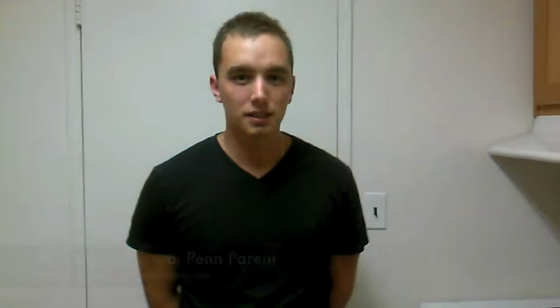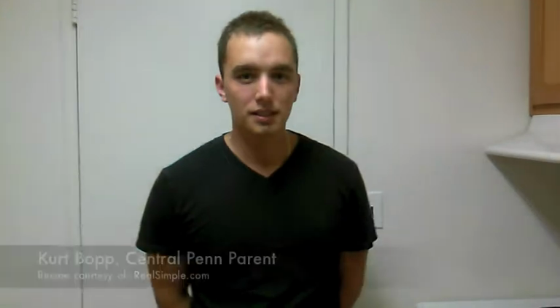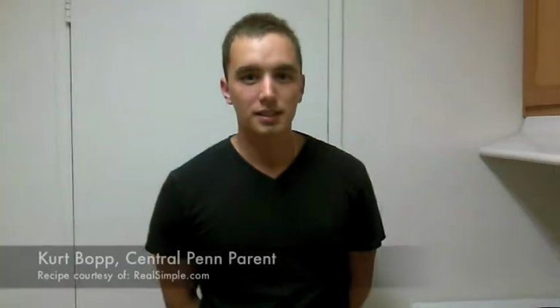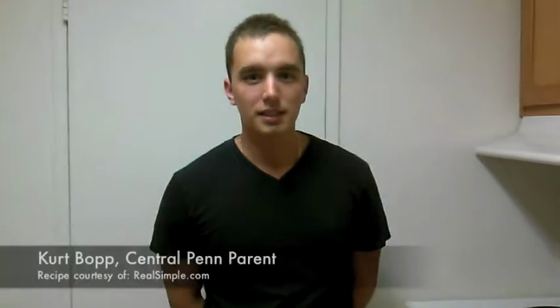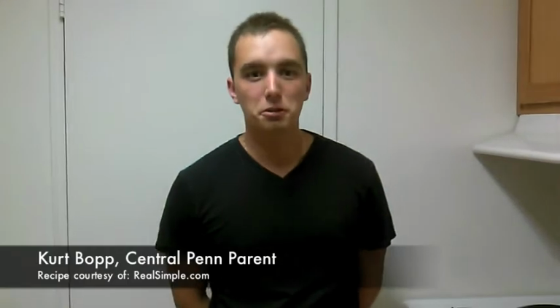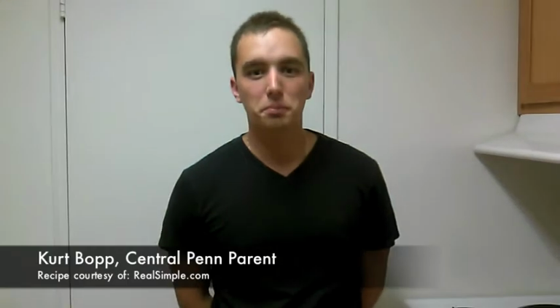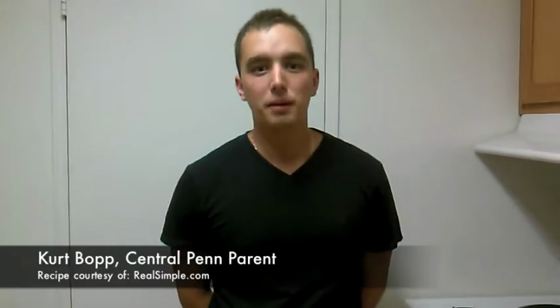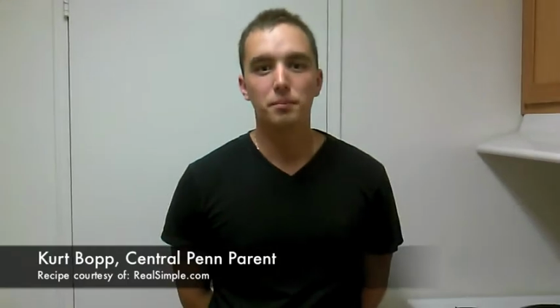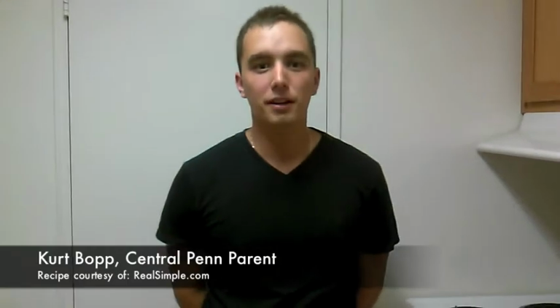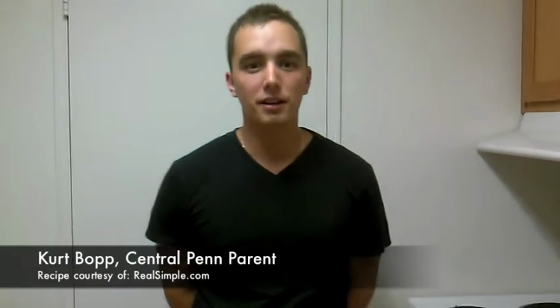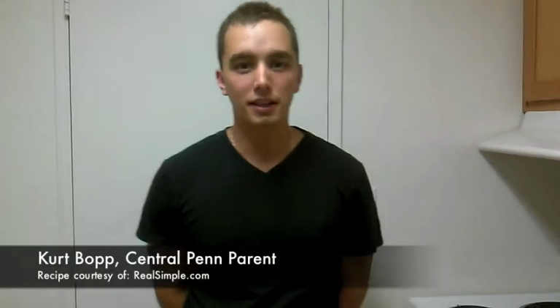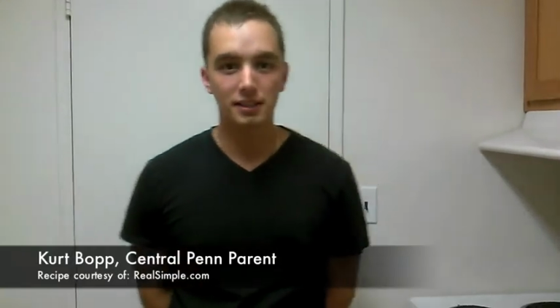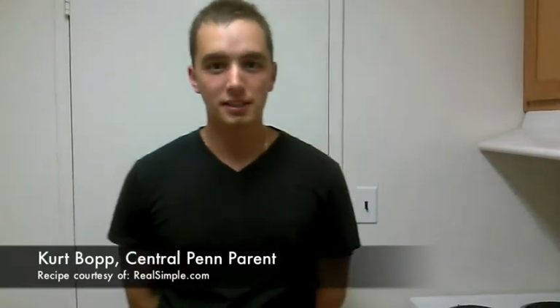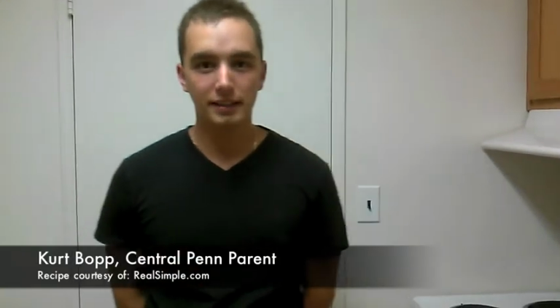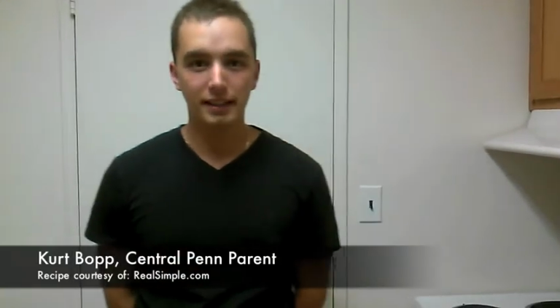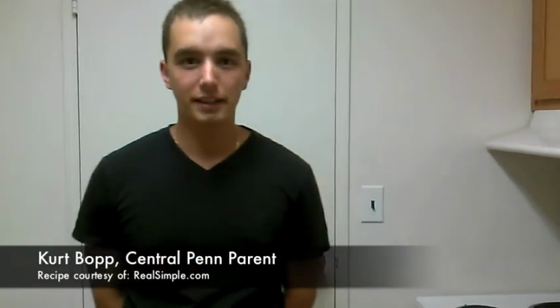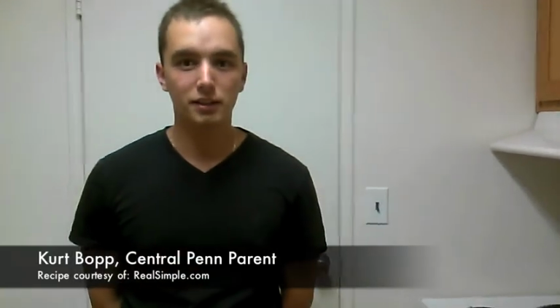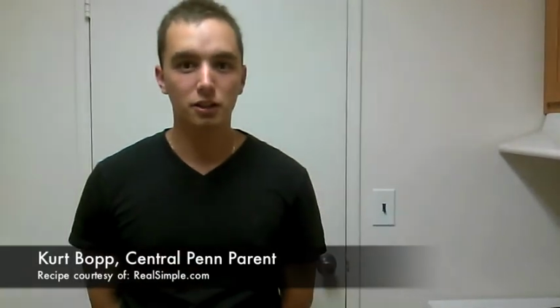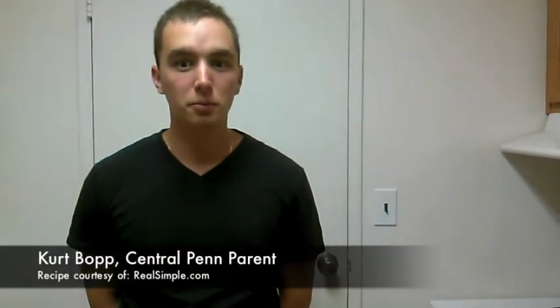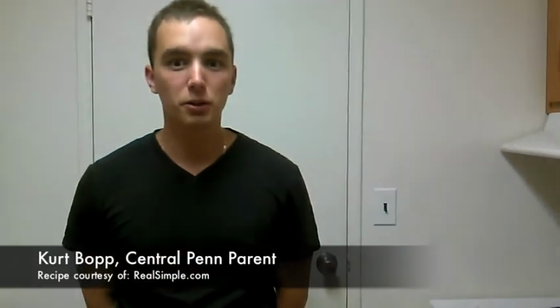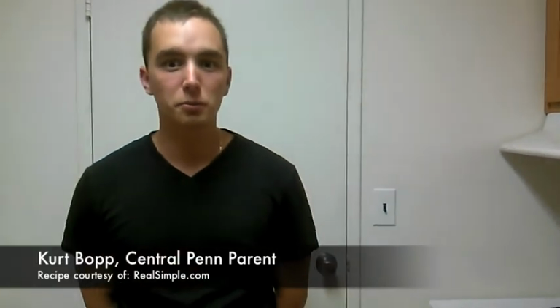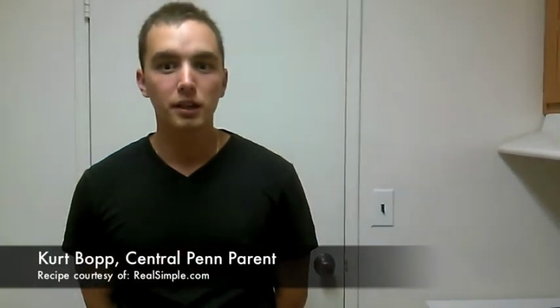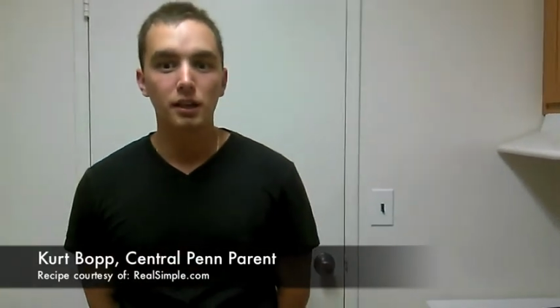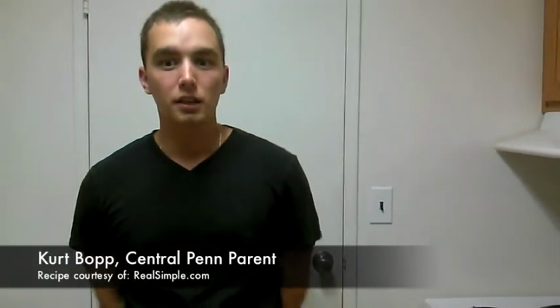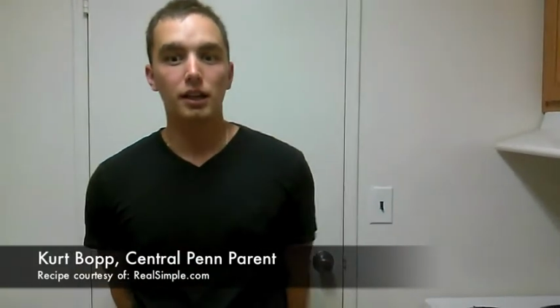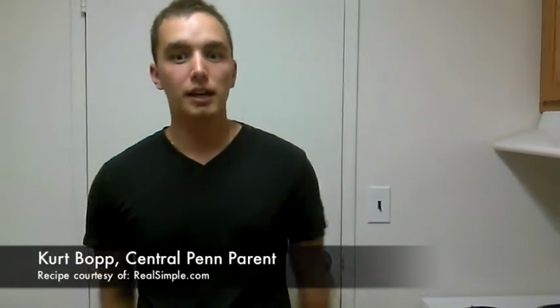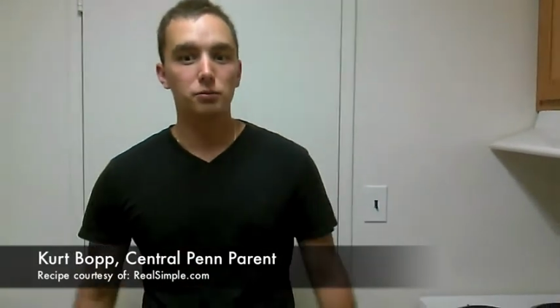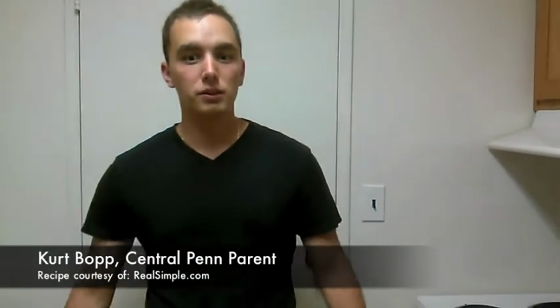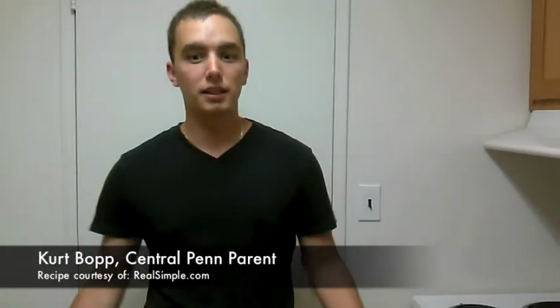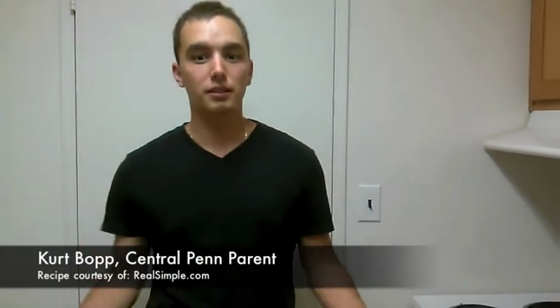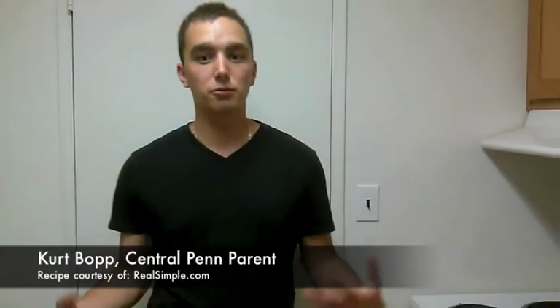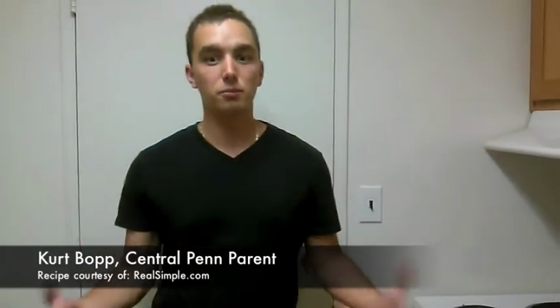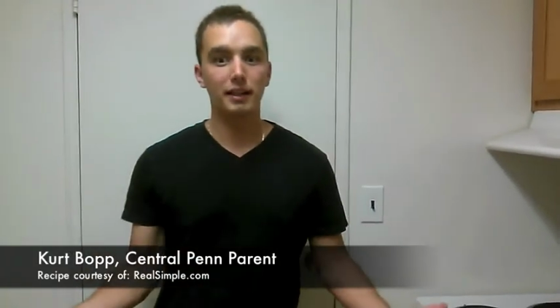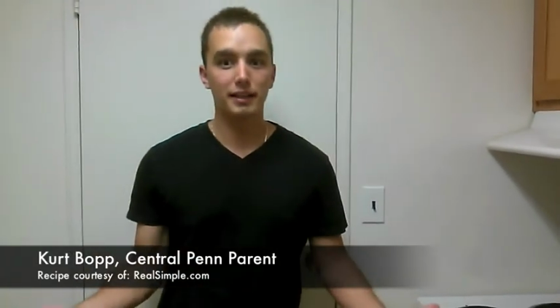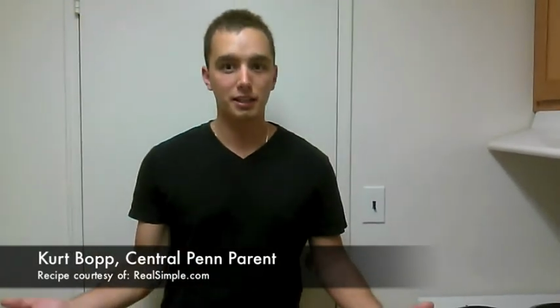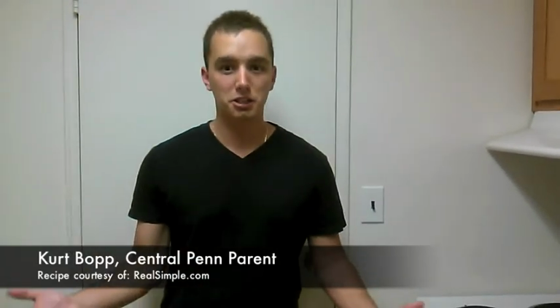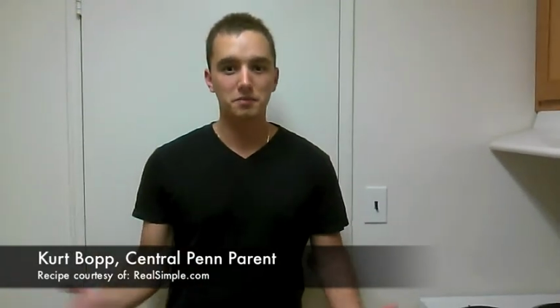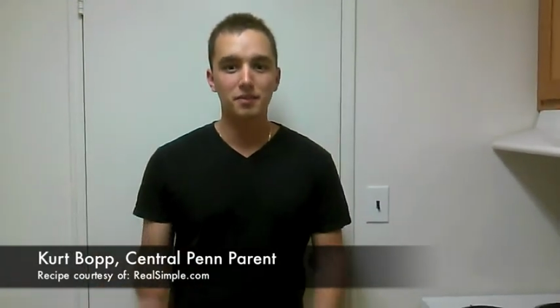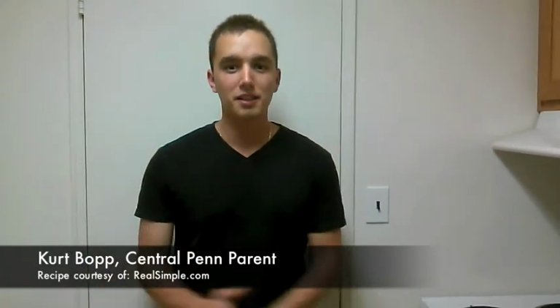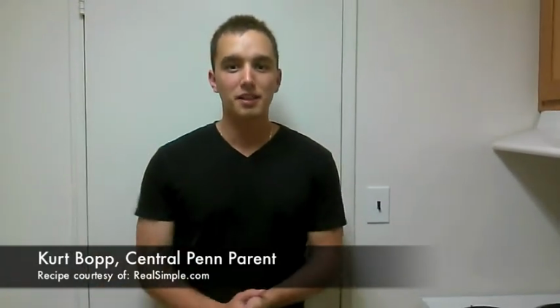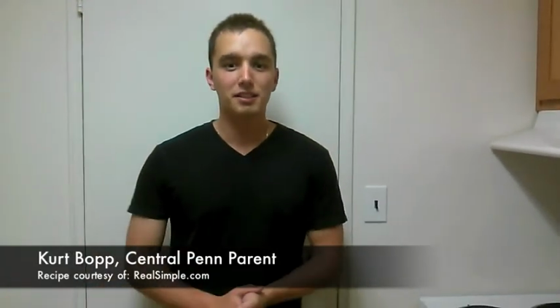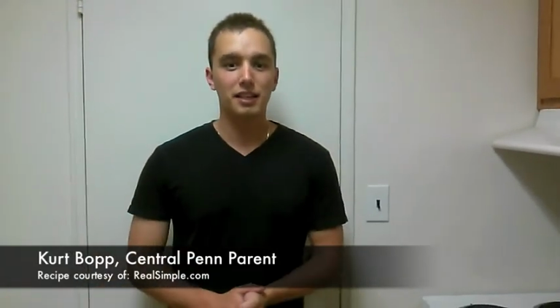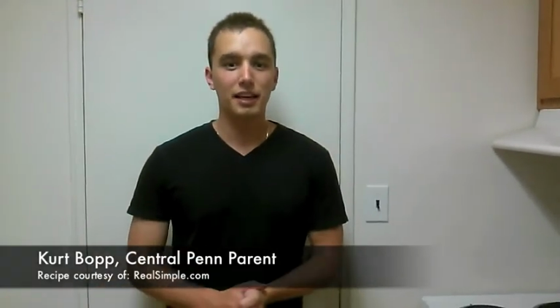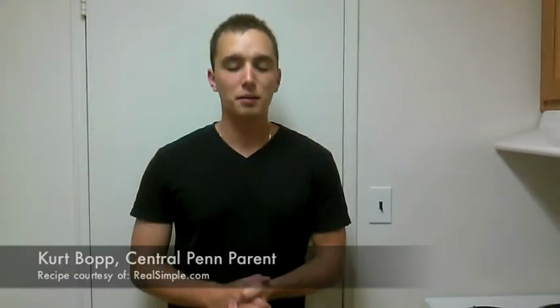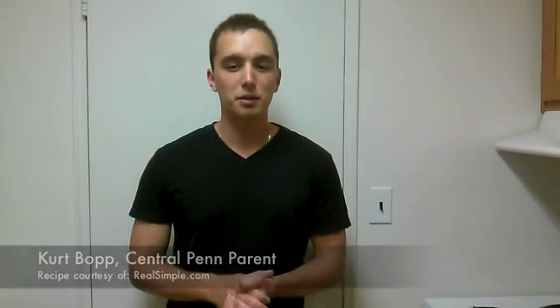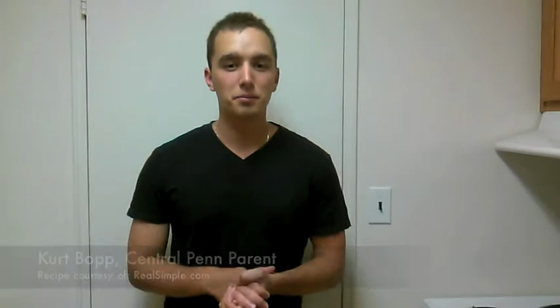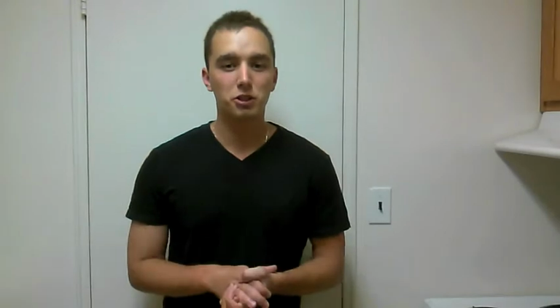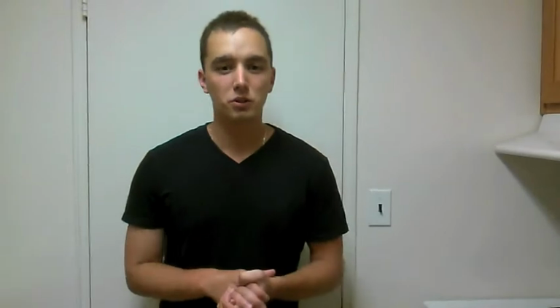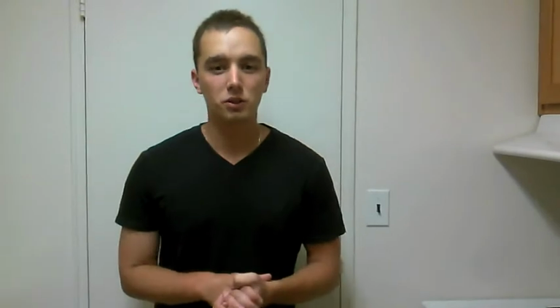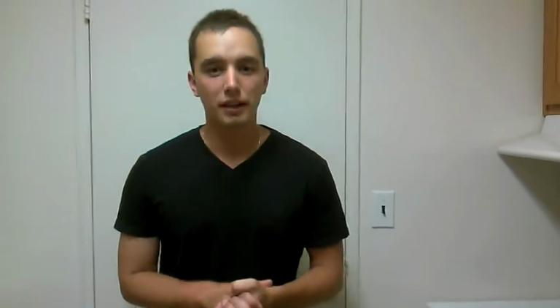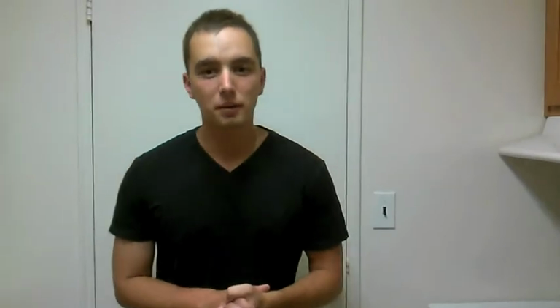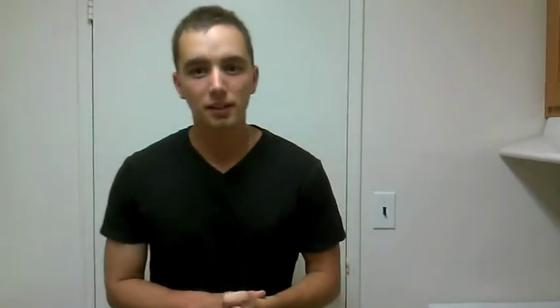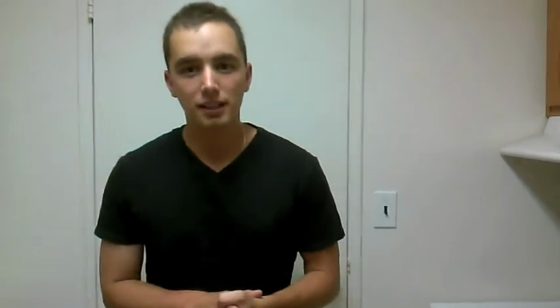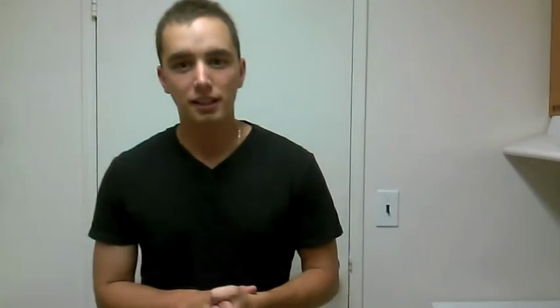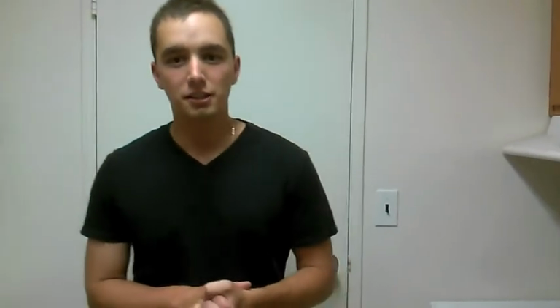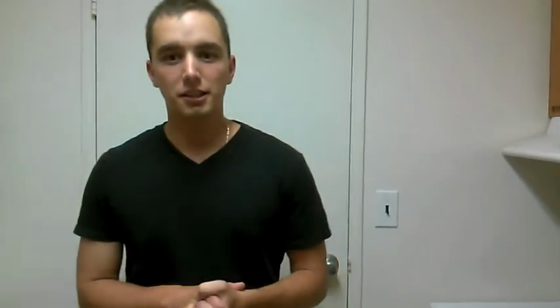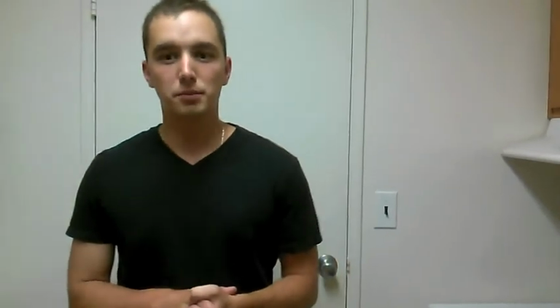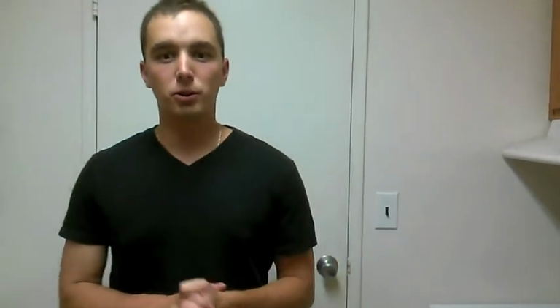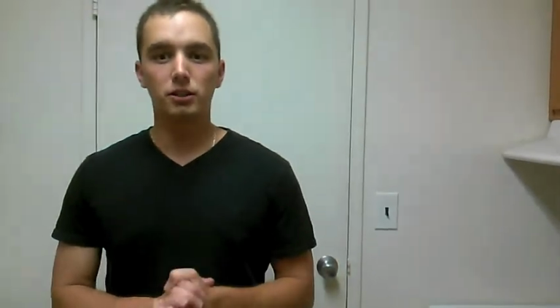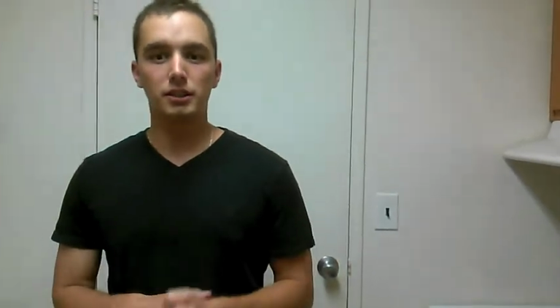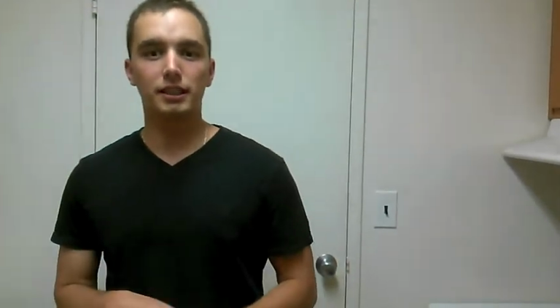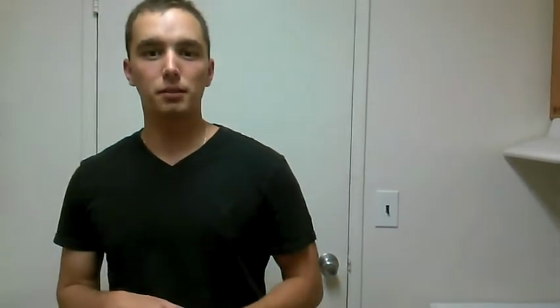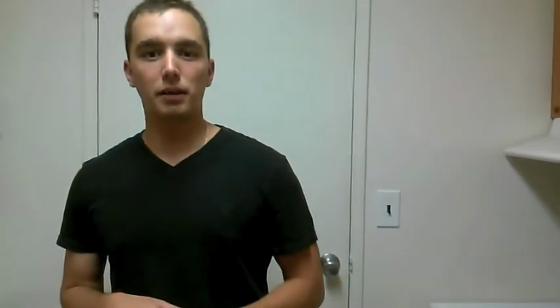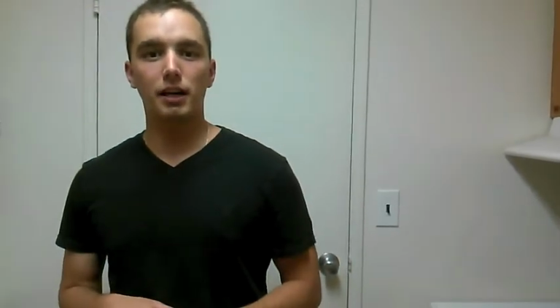This is Central Penn Parent Assistant Editor Kerbo, live once again from my kitchen.